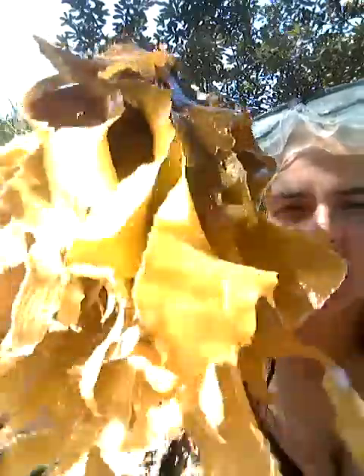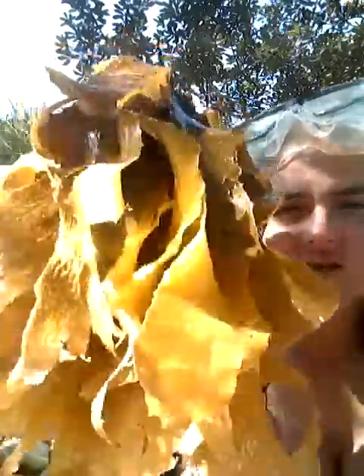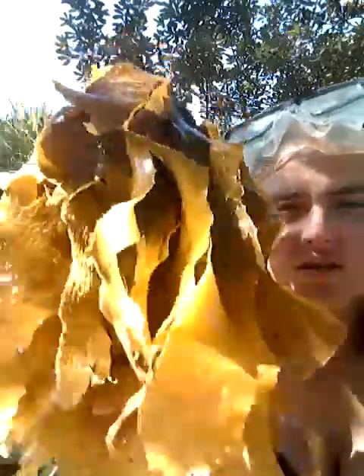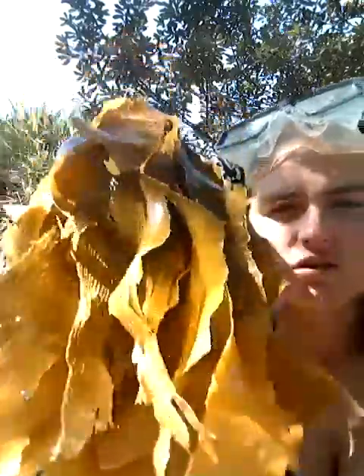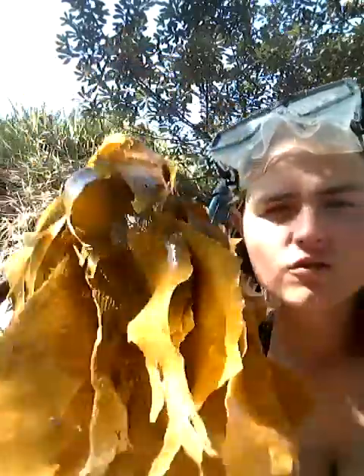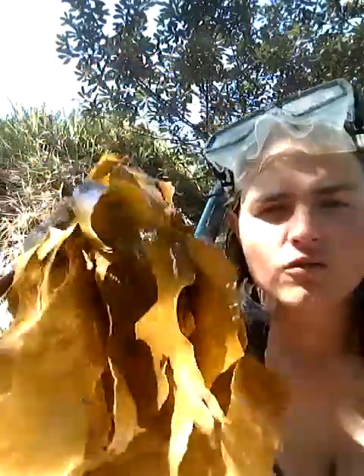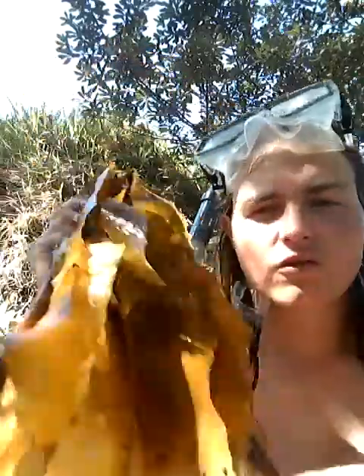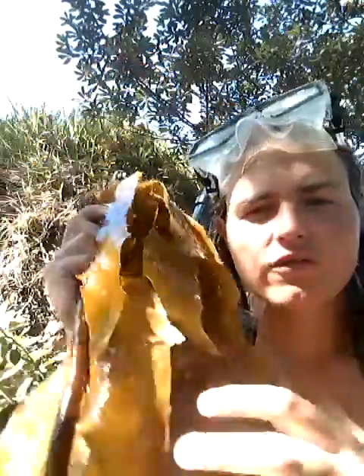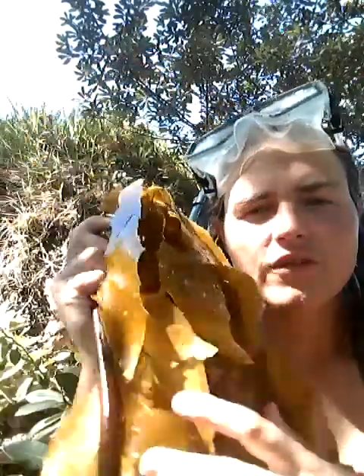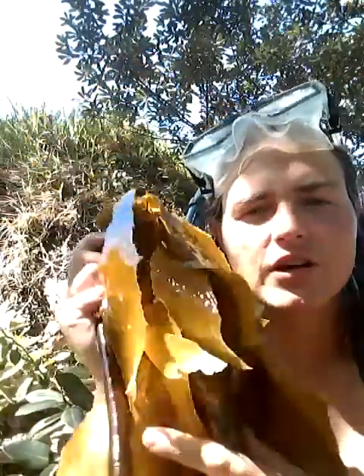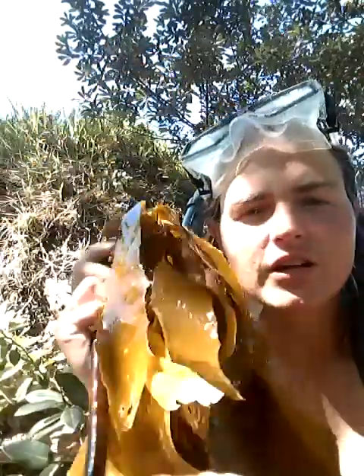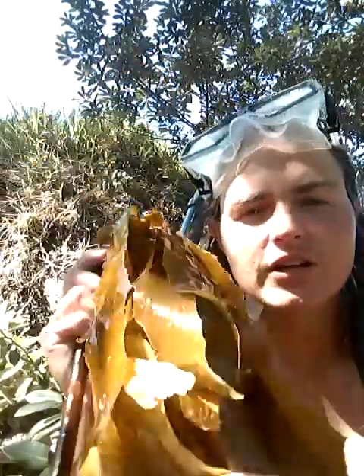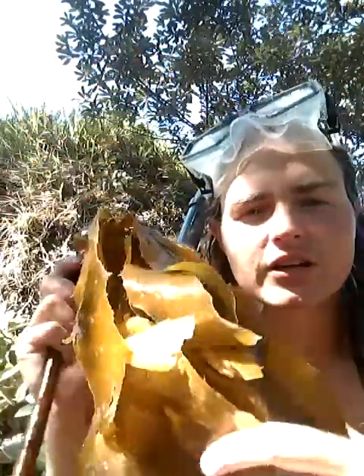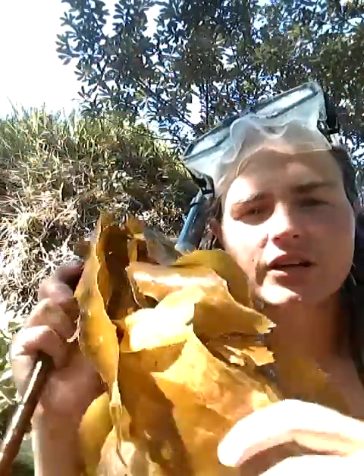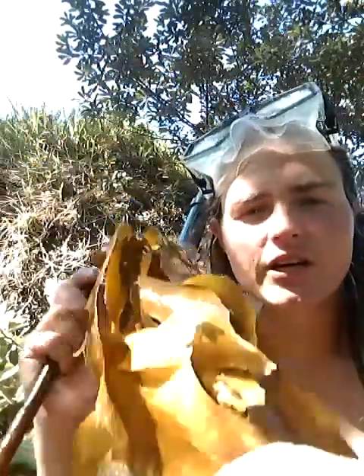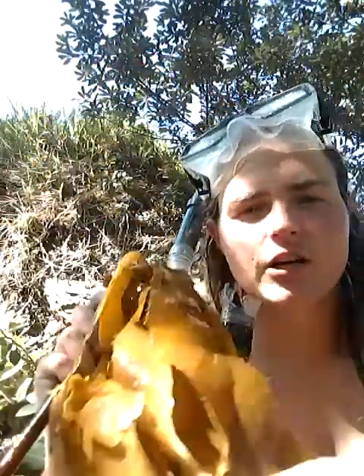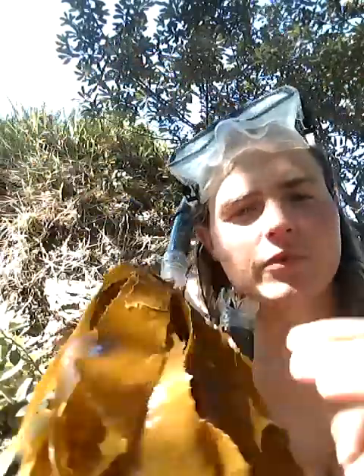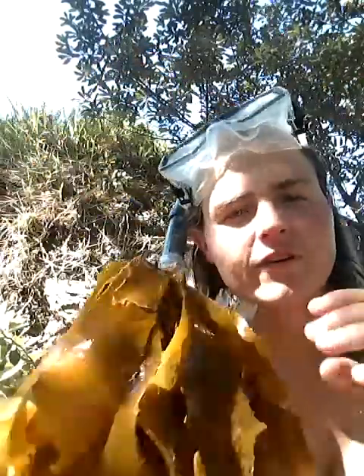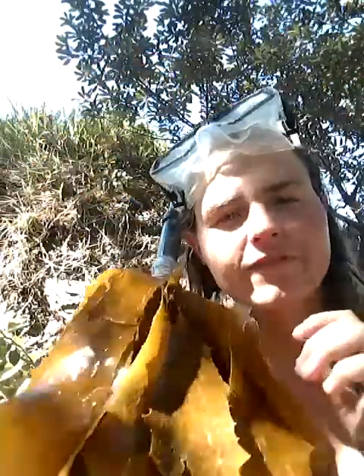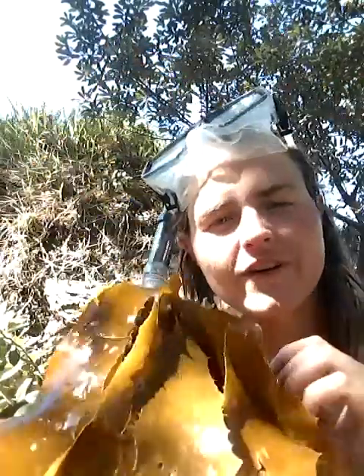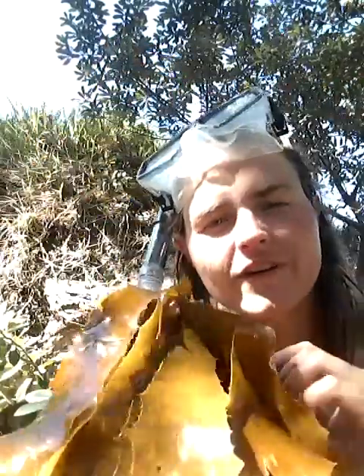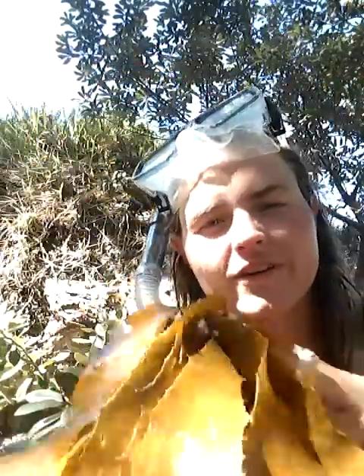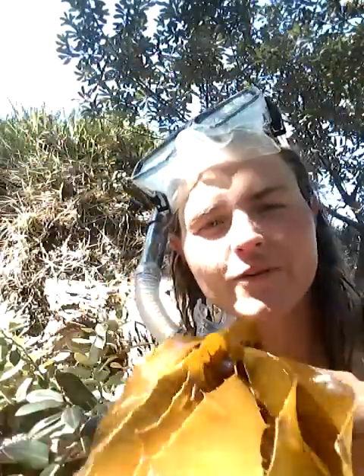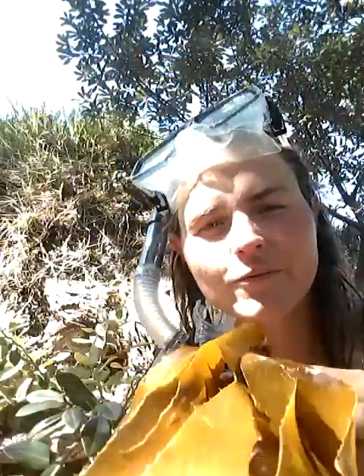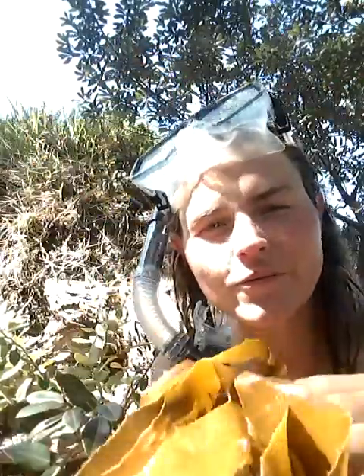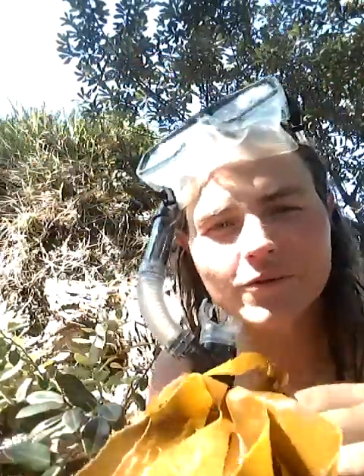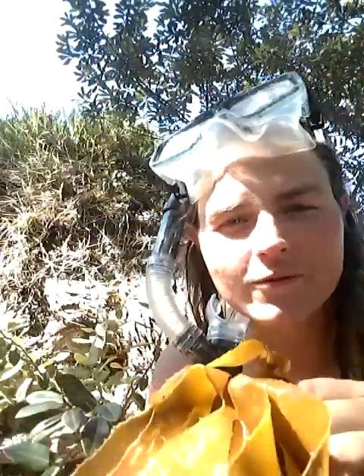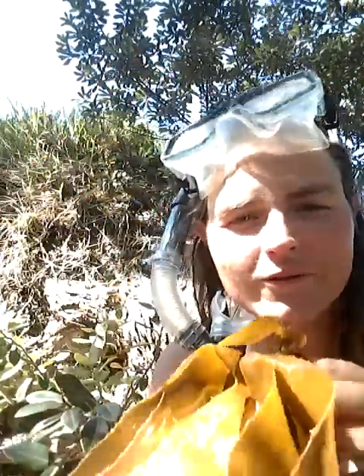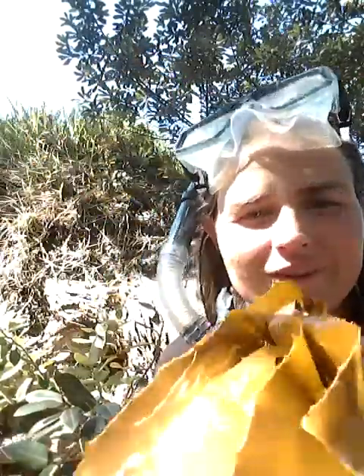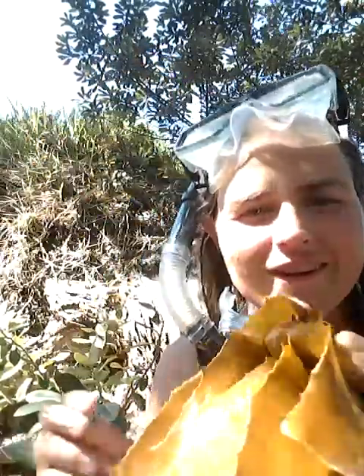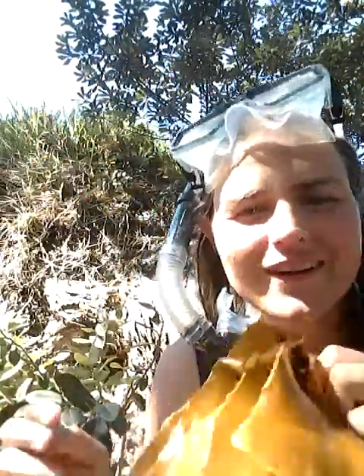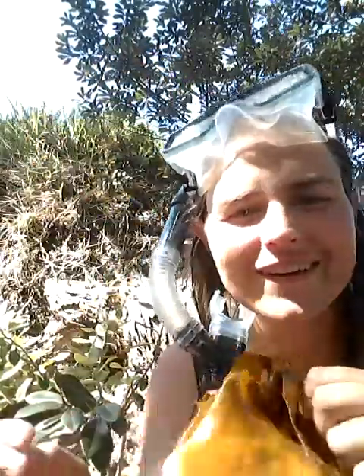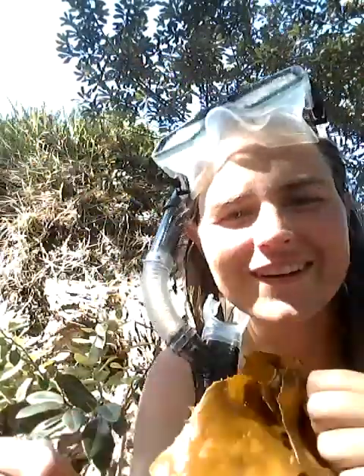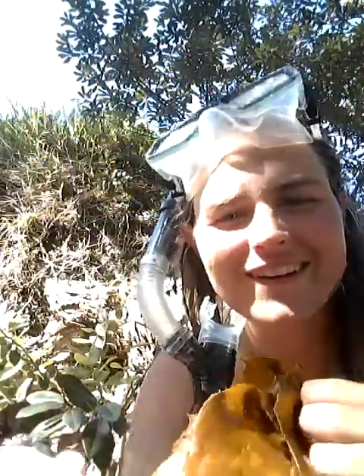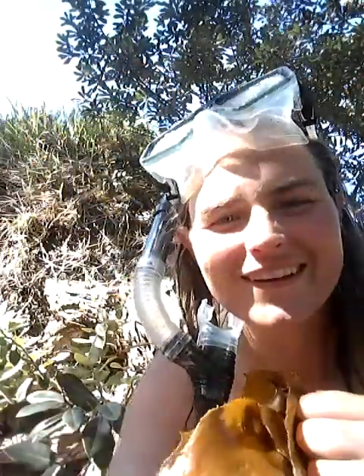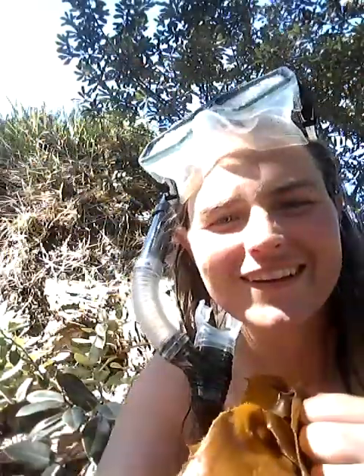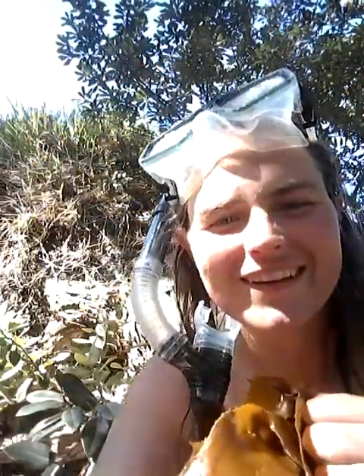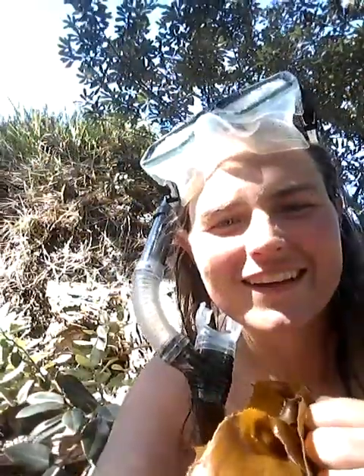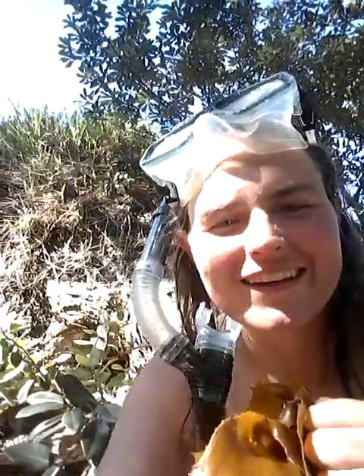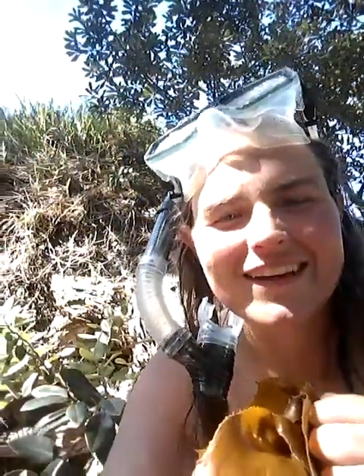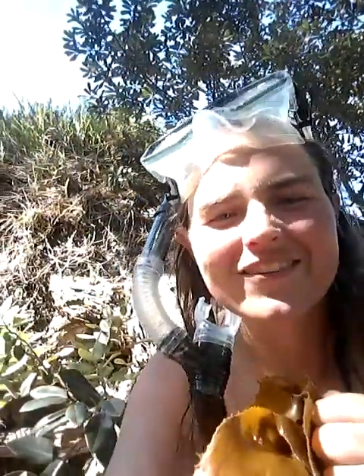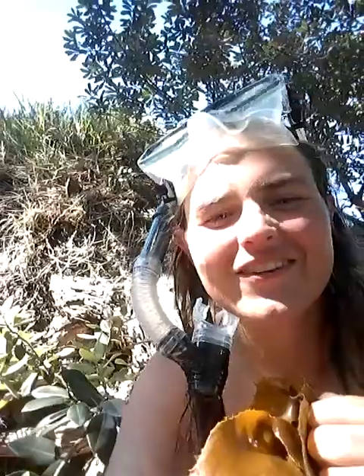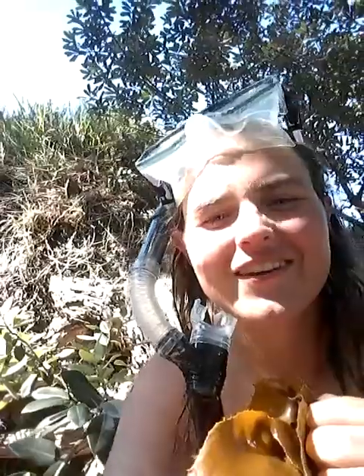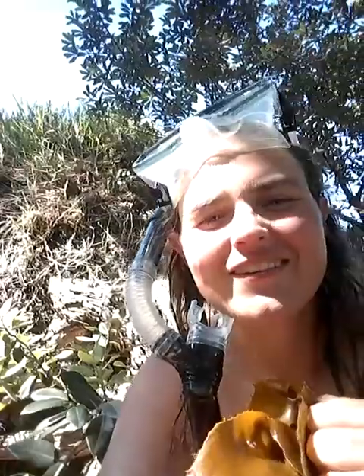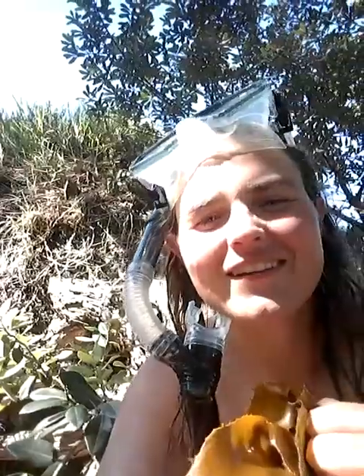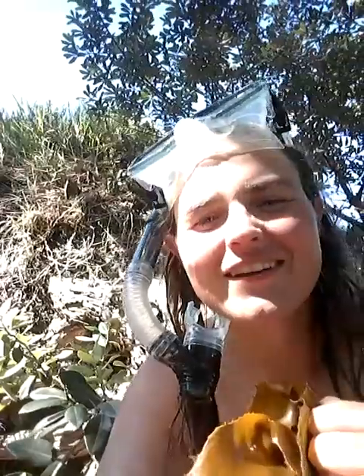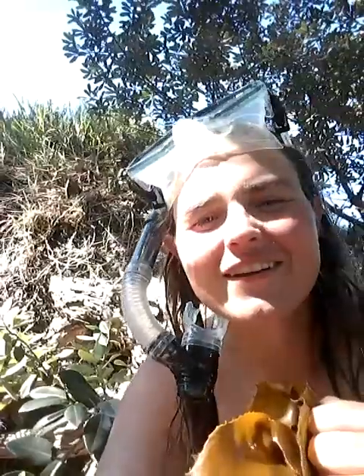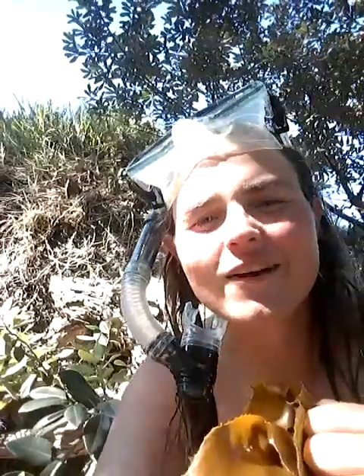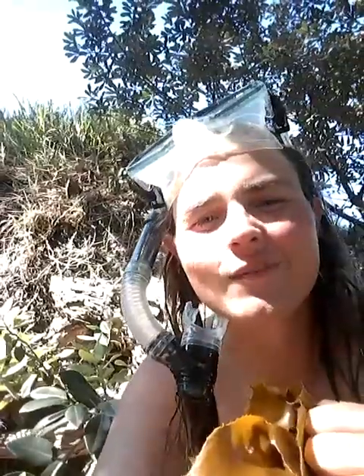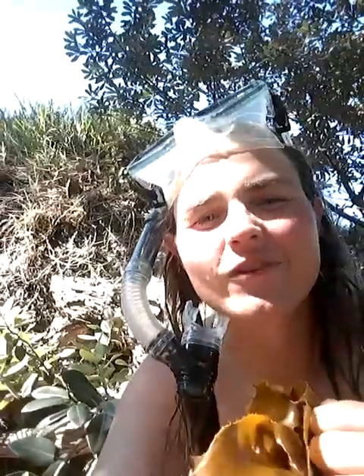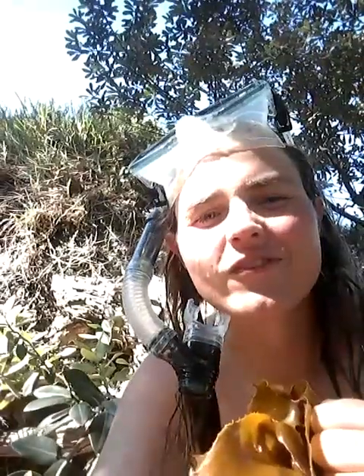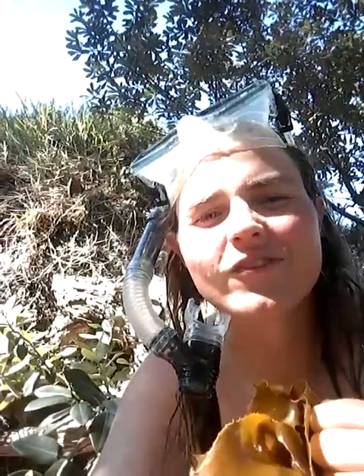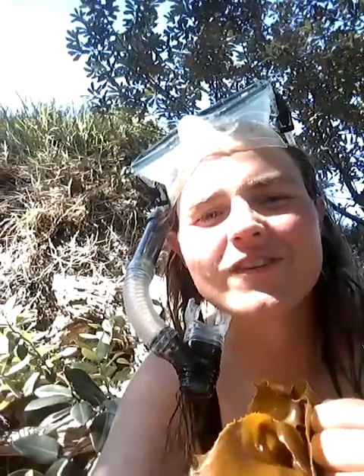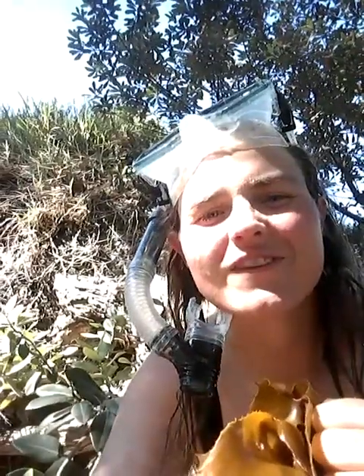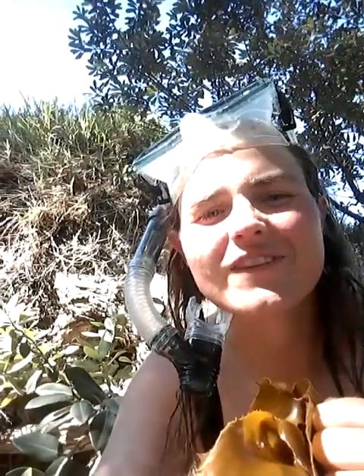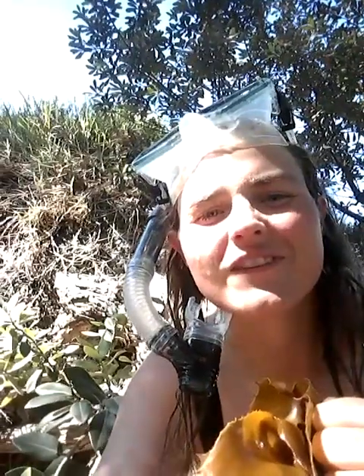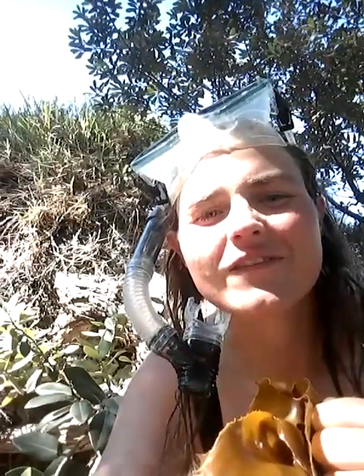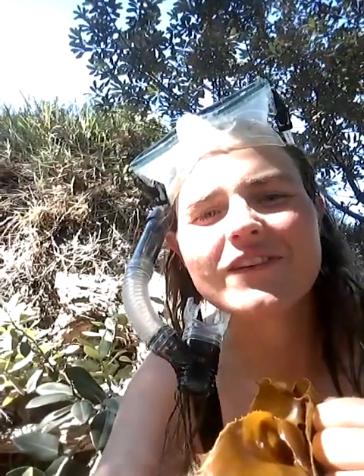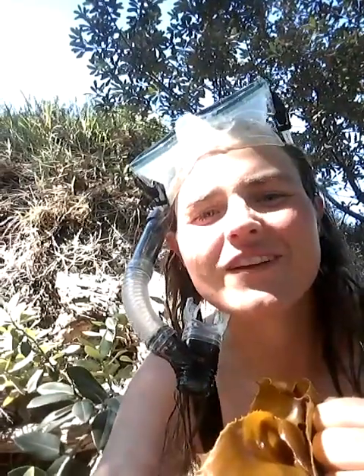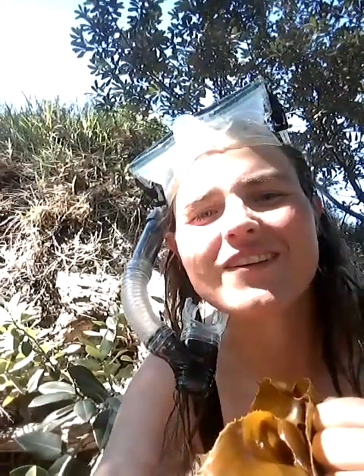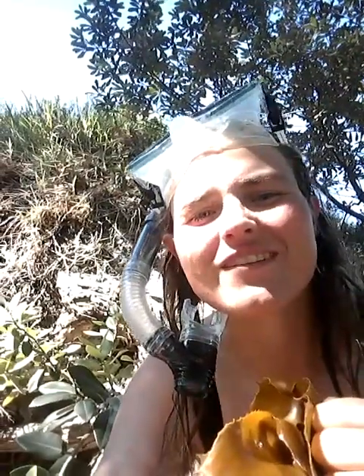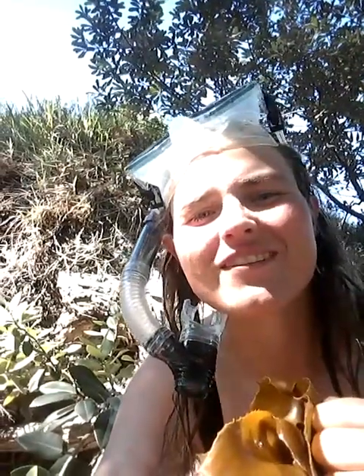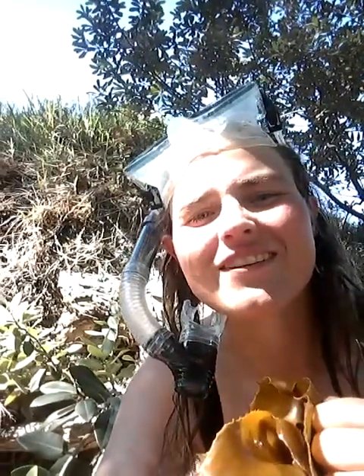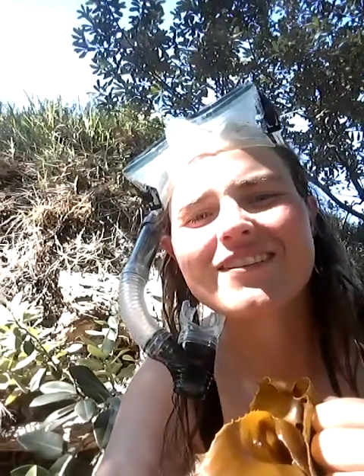There's the North Island kelp — I found it! Woo! Catch you guys later, hope you enjoyed the videos. Cheers.